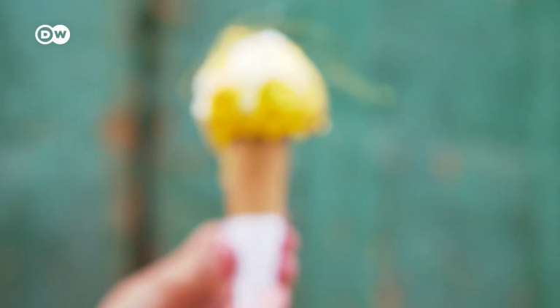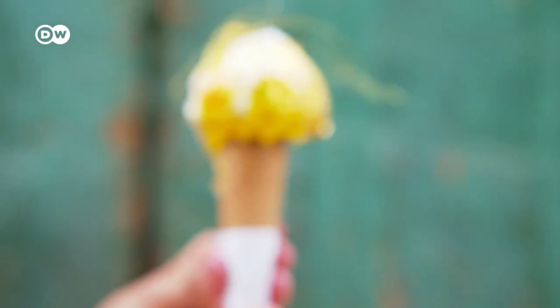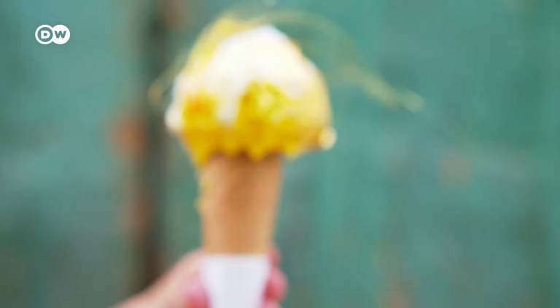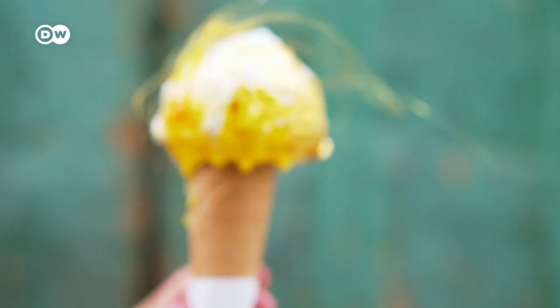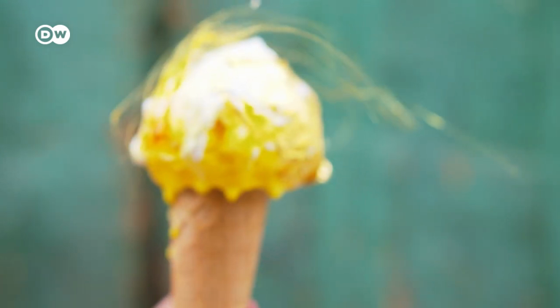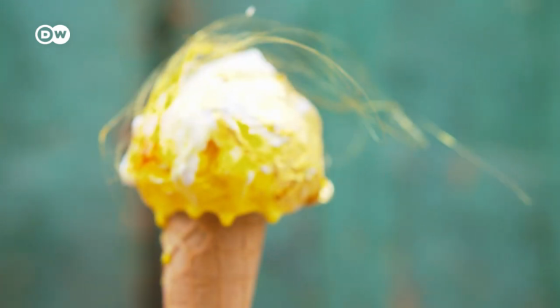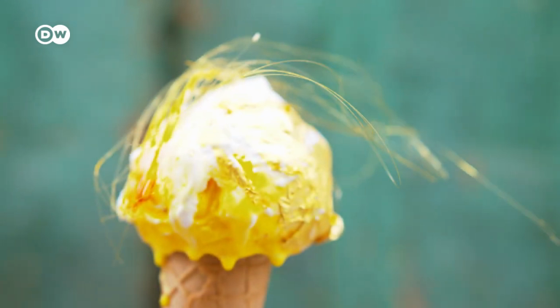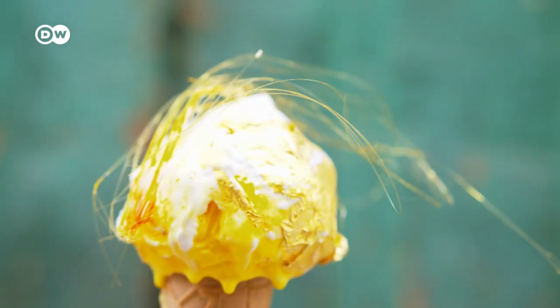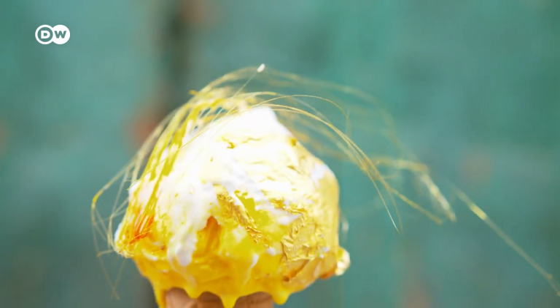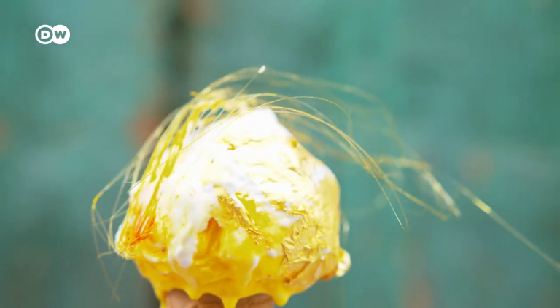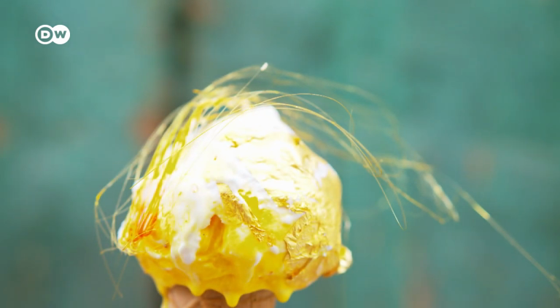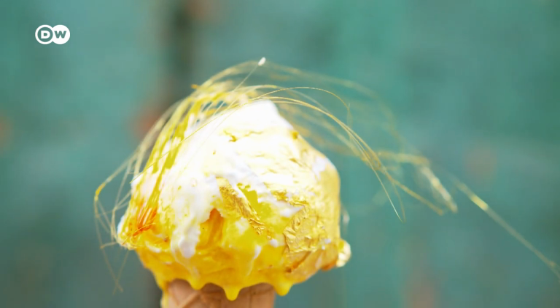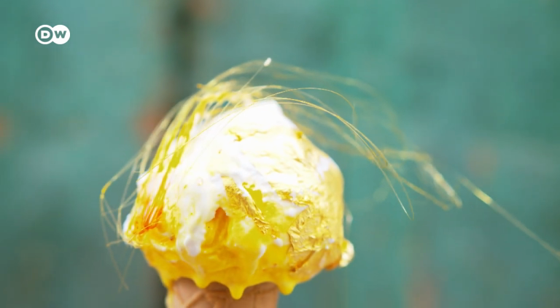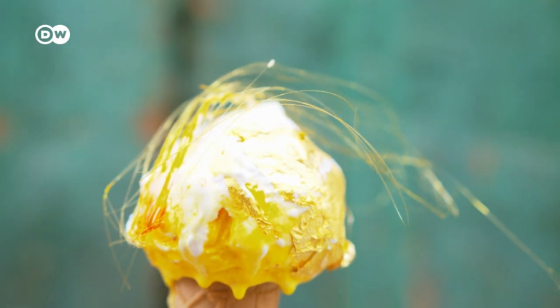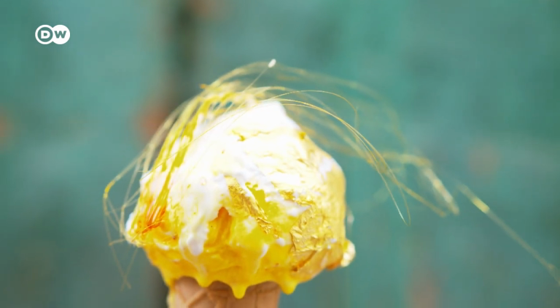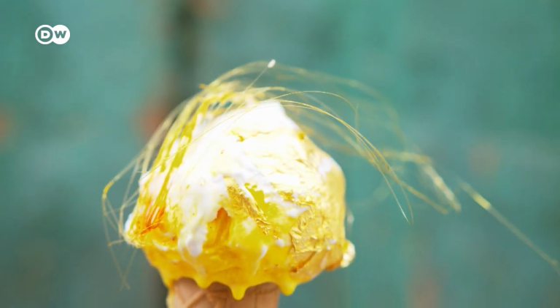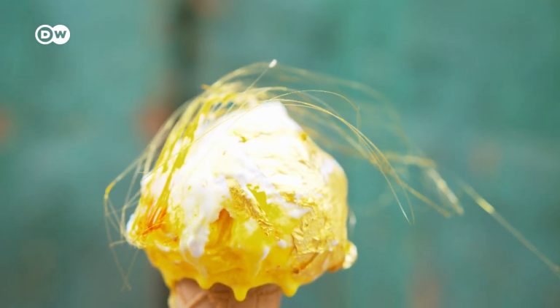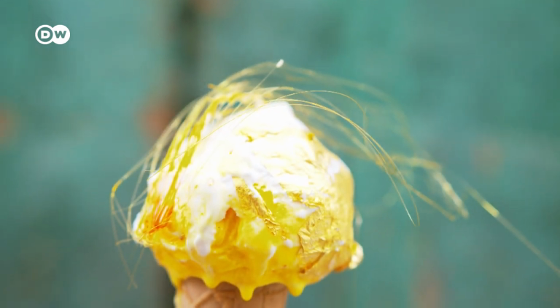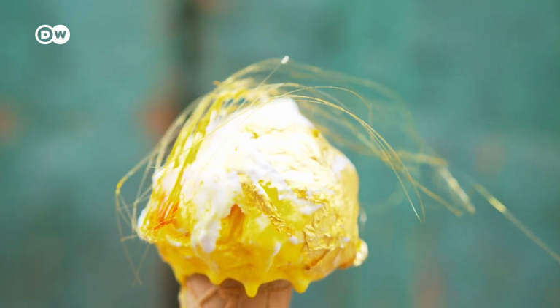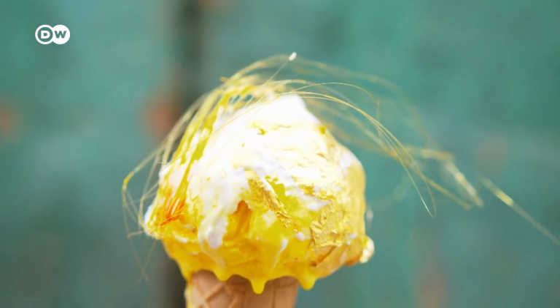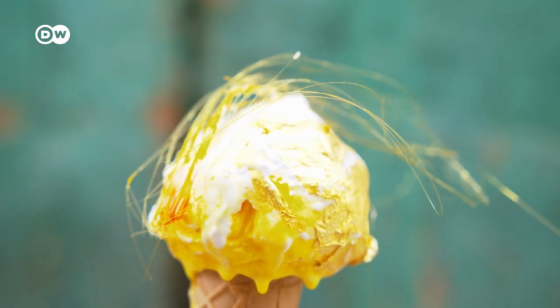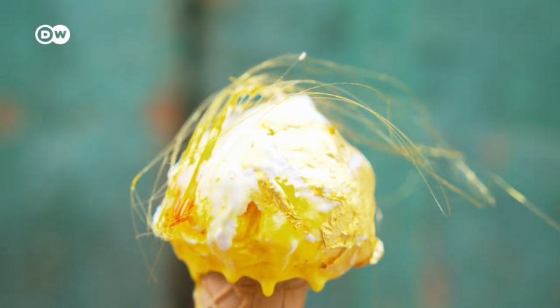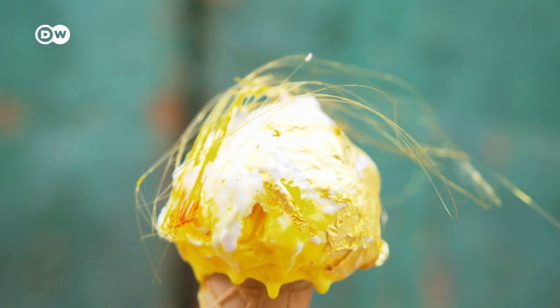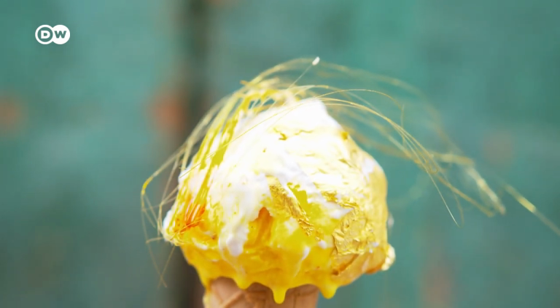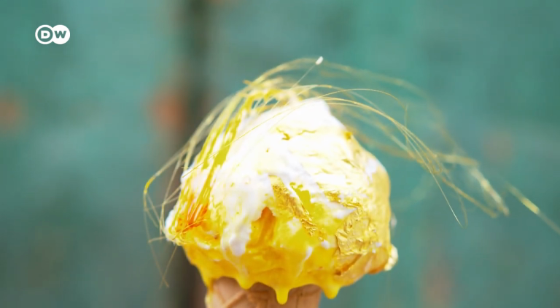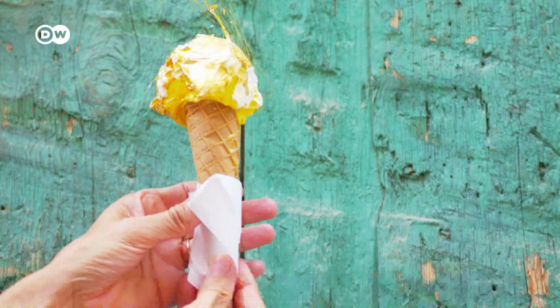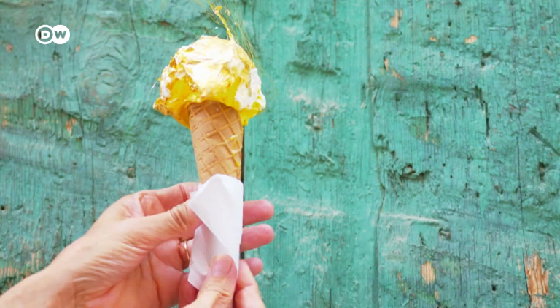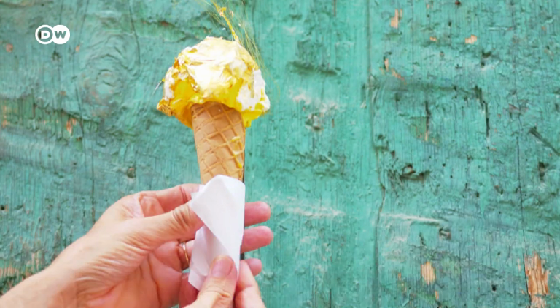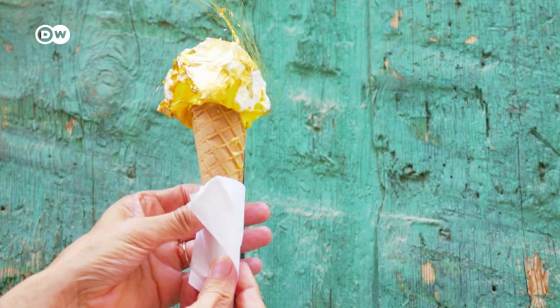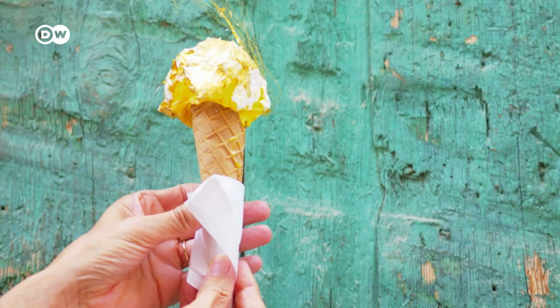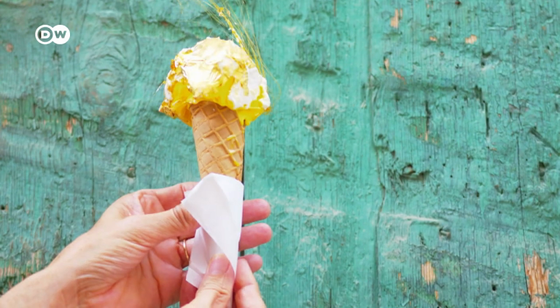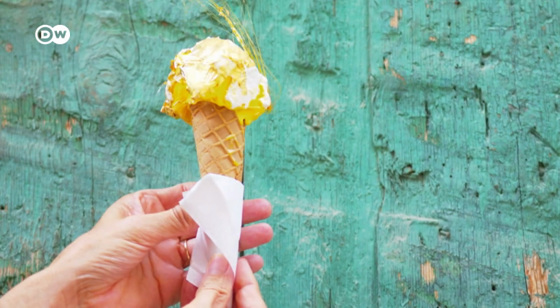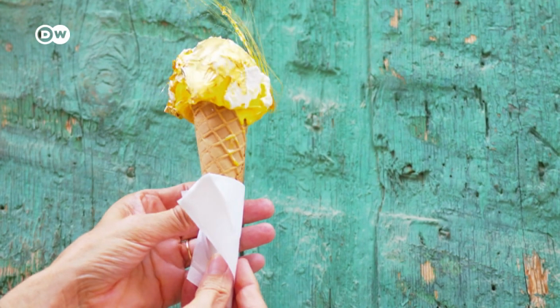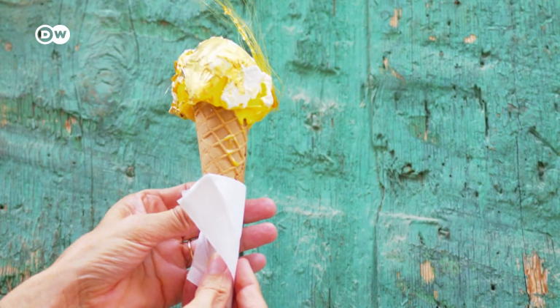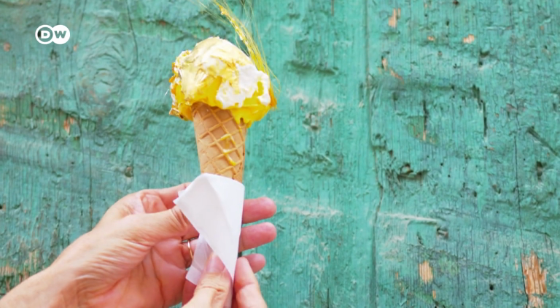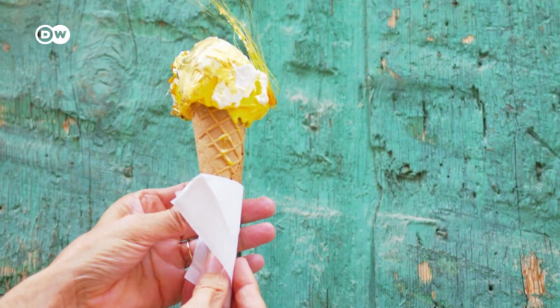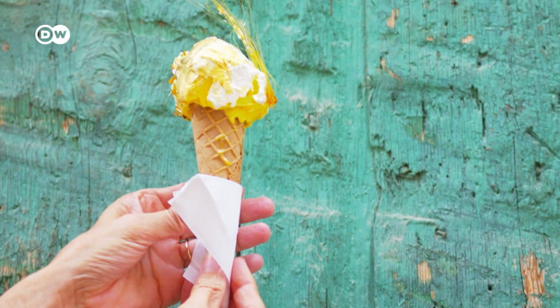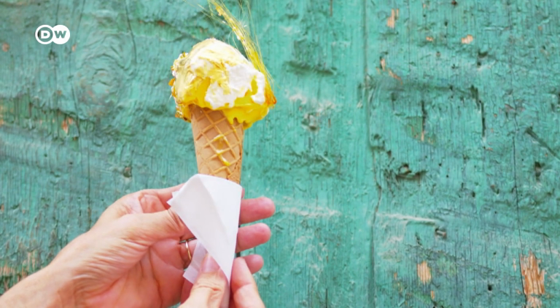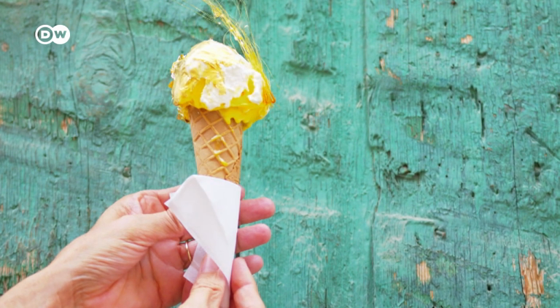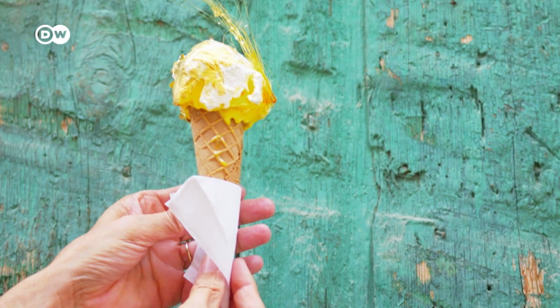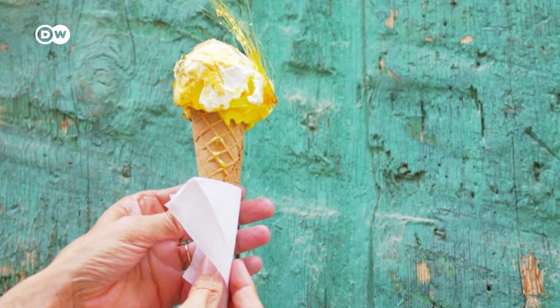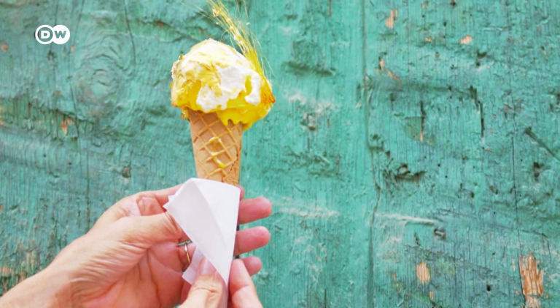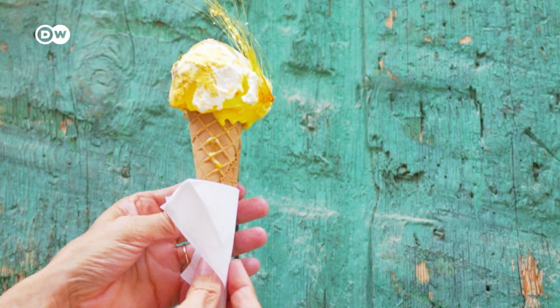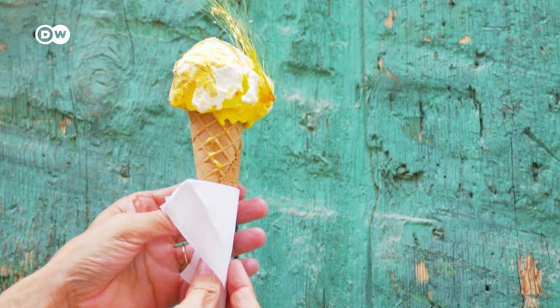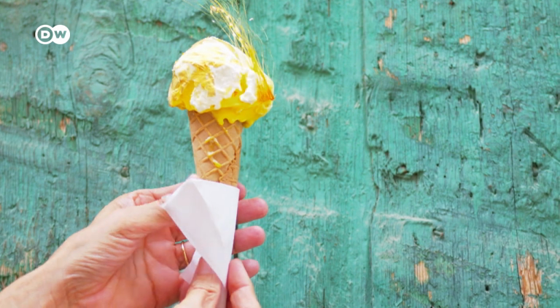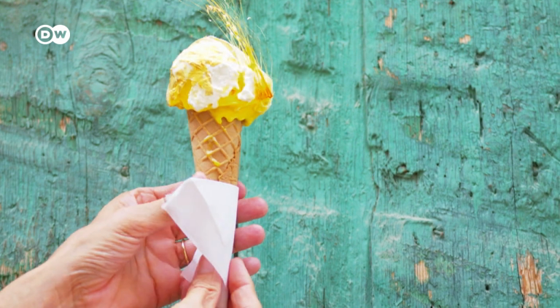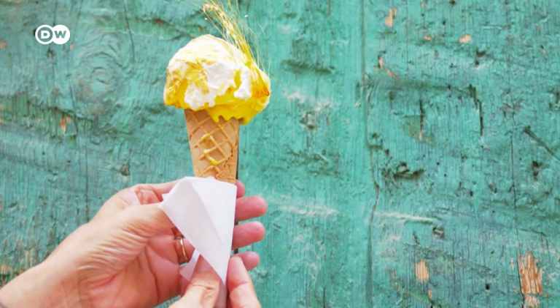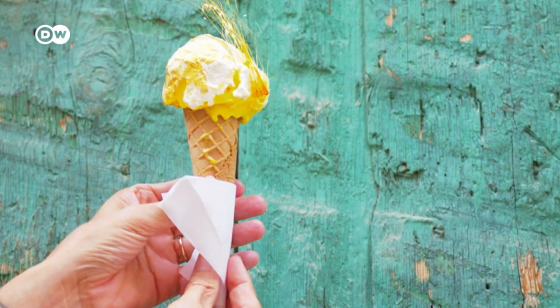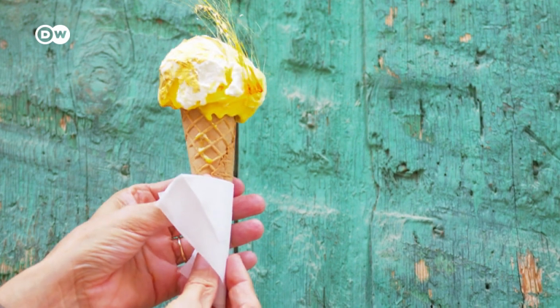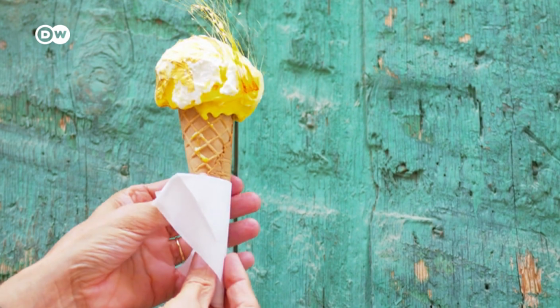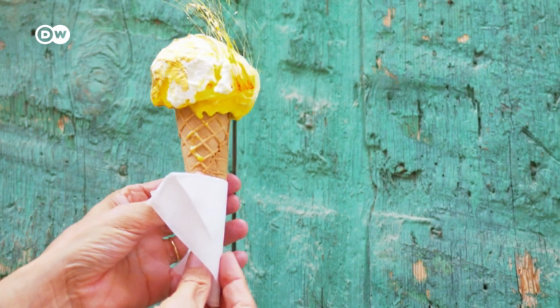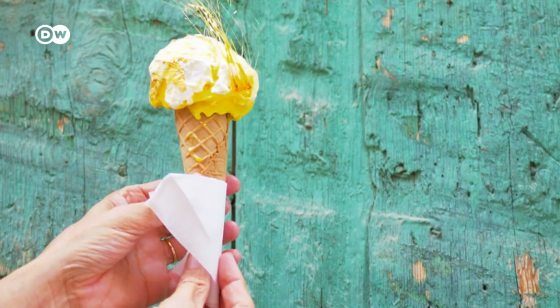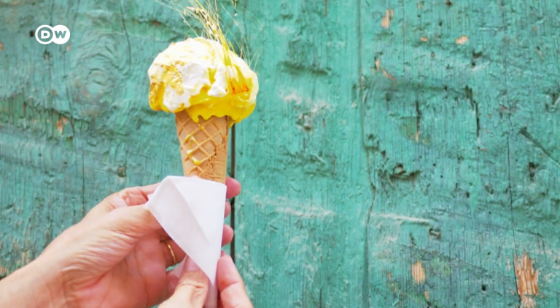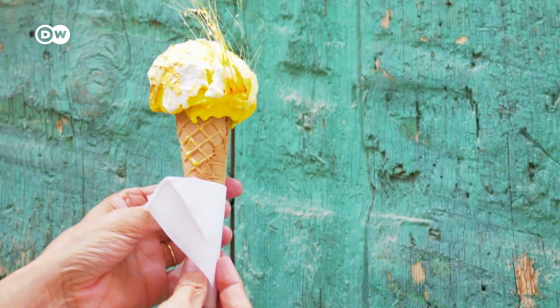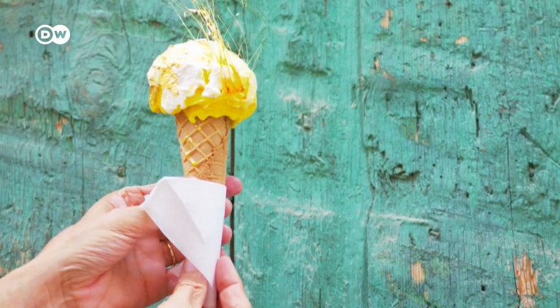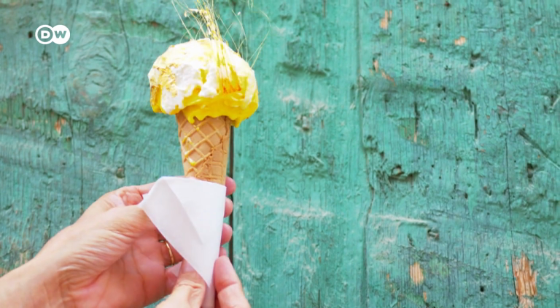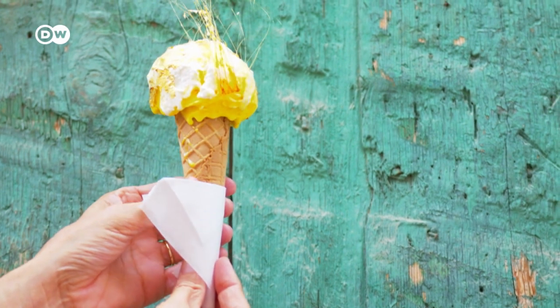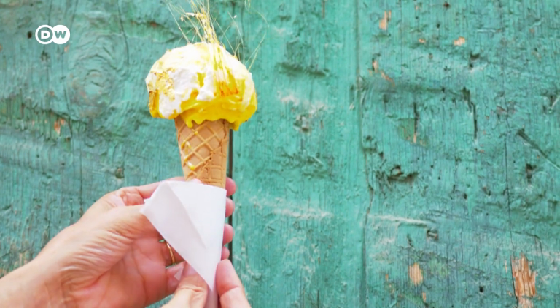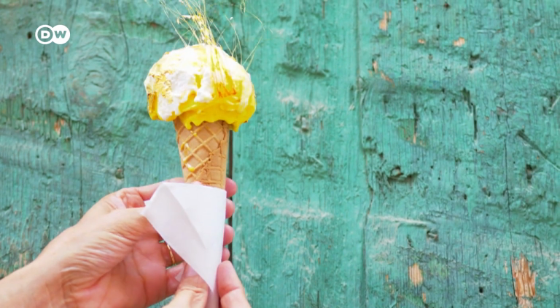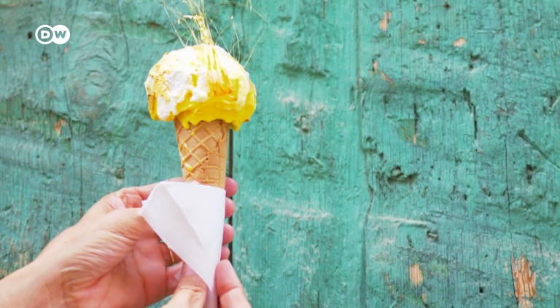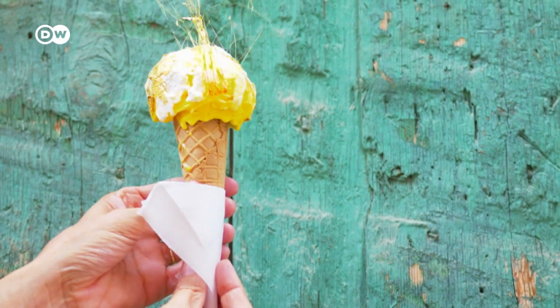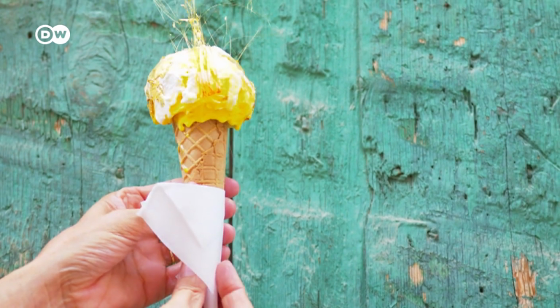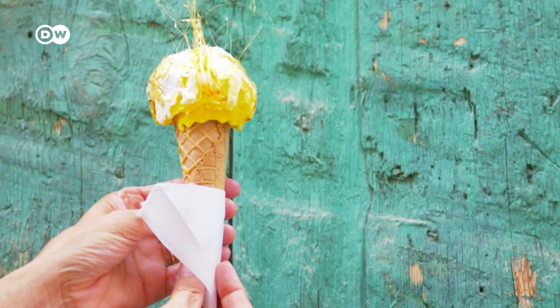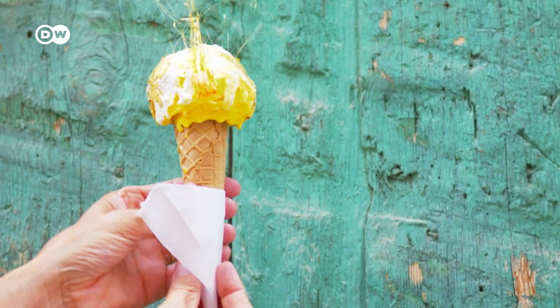It looks stunning and has a price to match. This King's Scepter gelato costs an astonishing 70 euros.